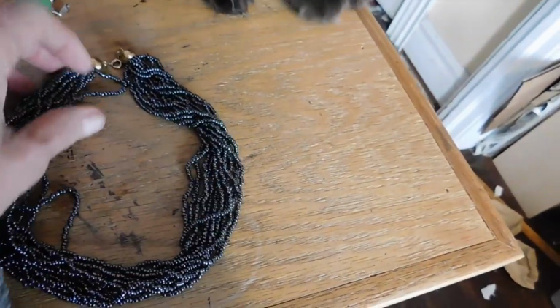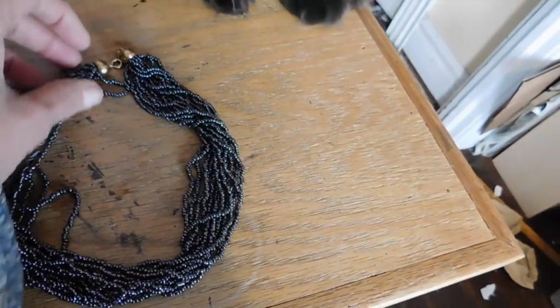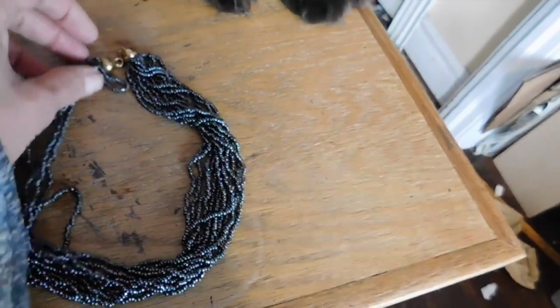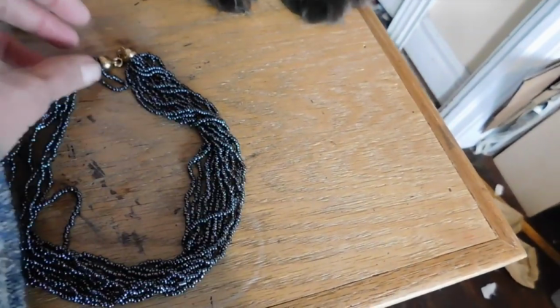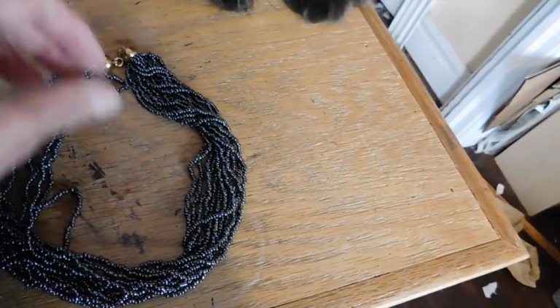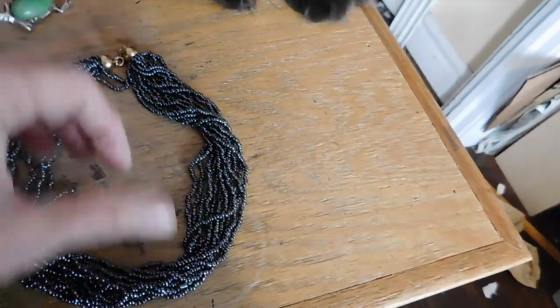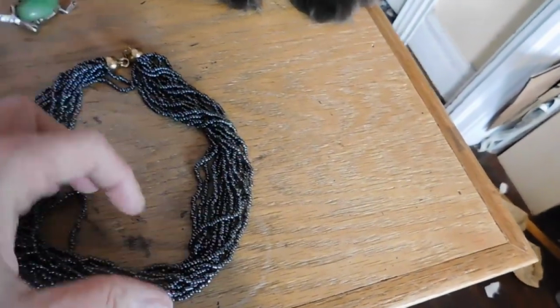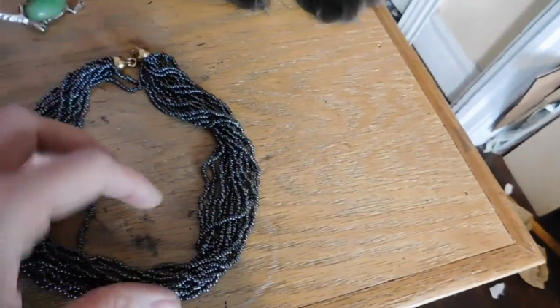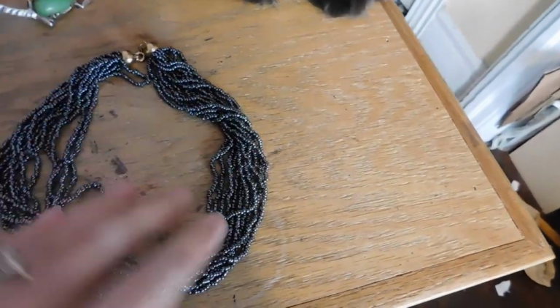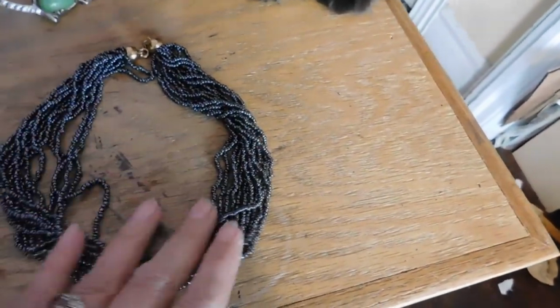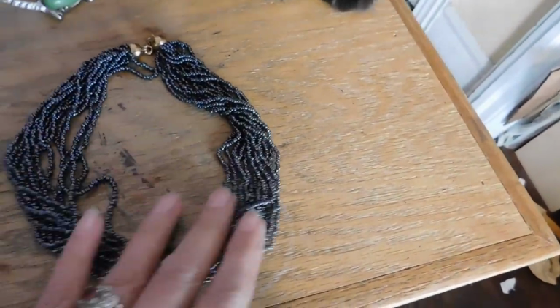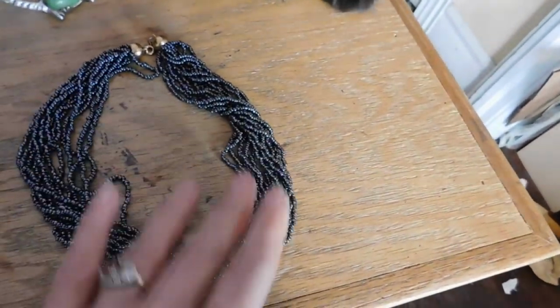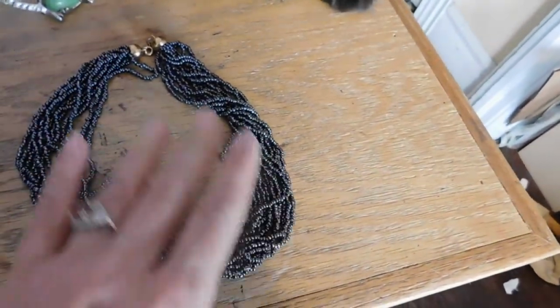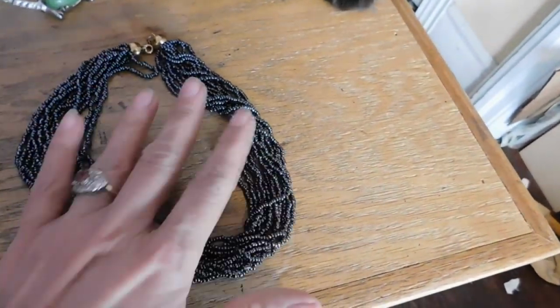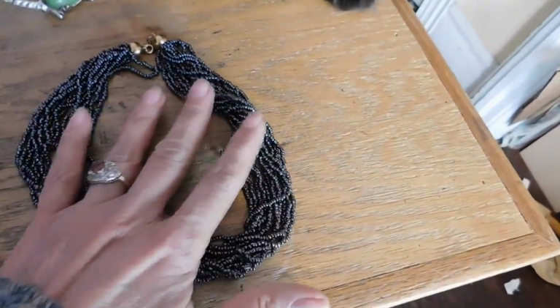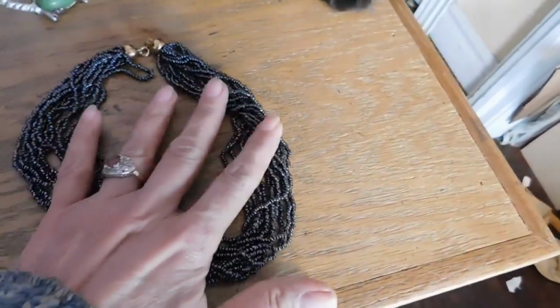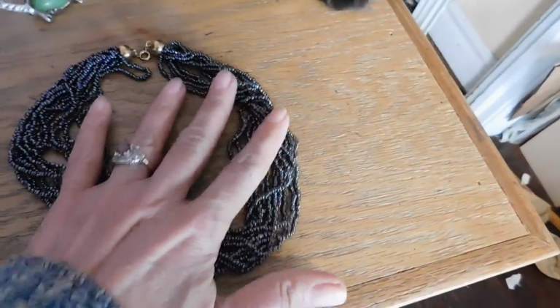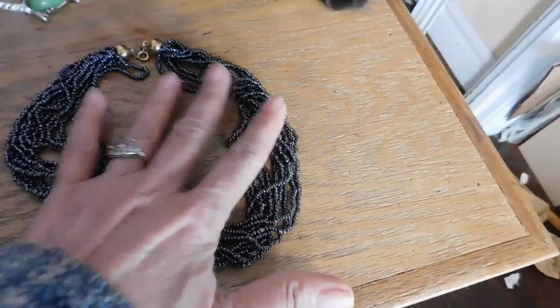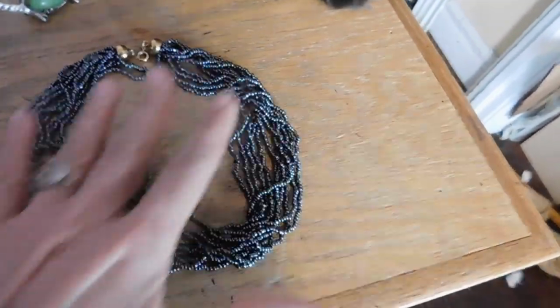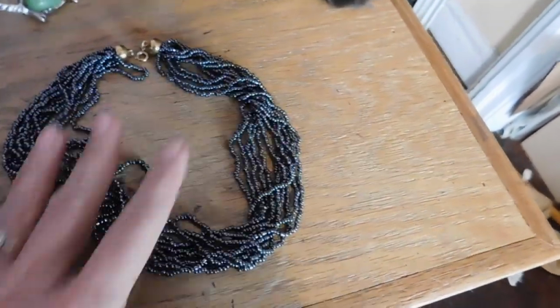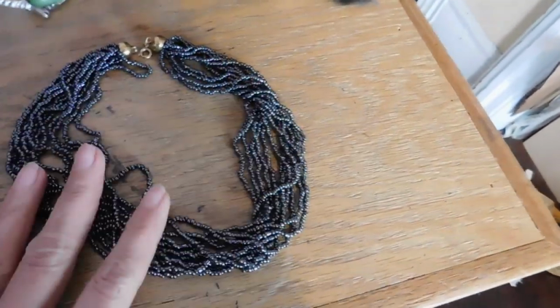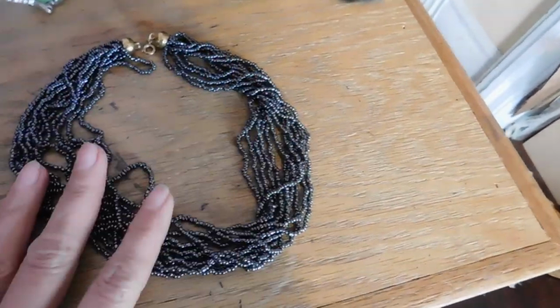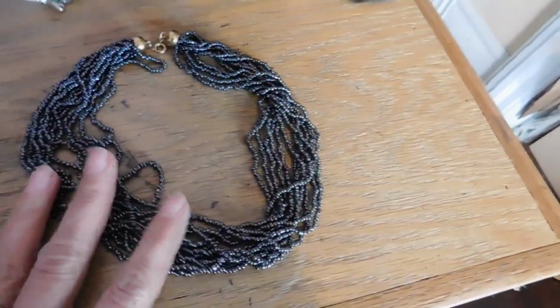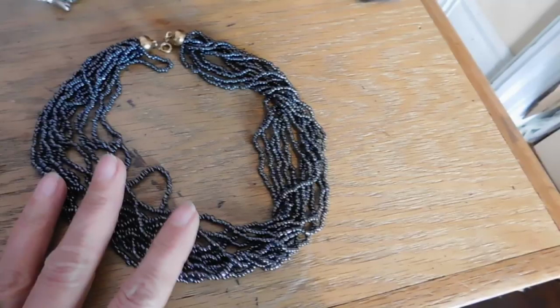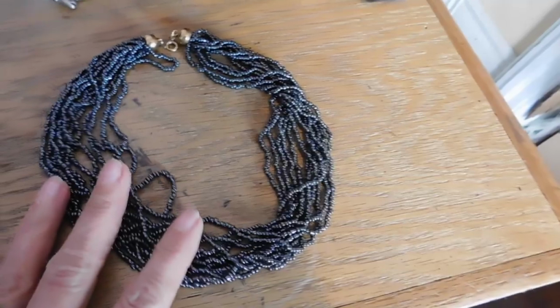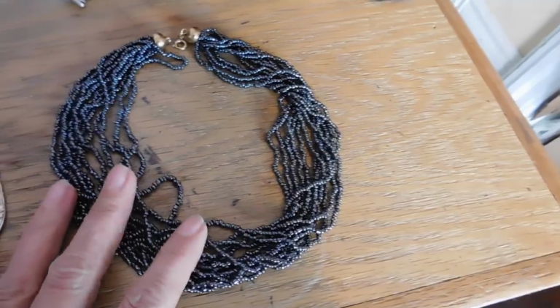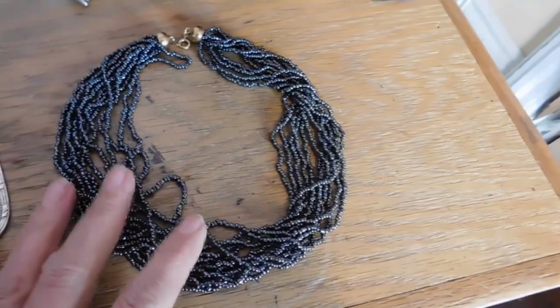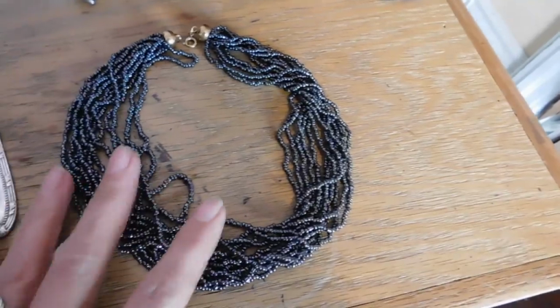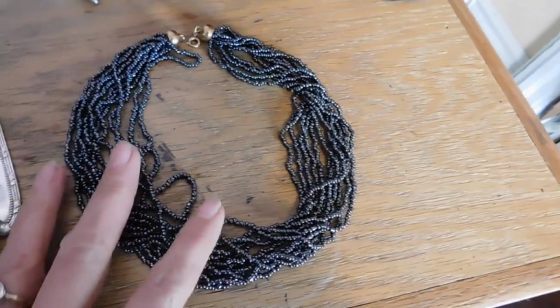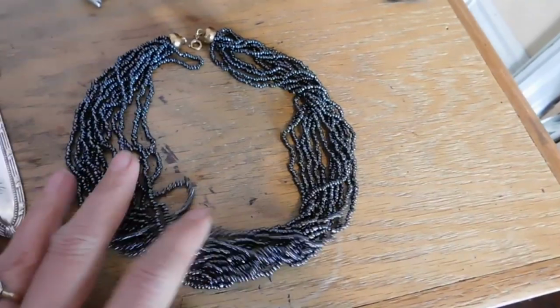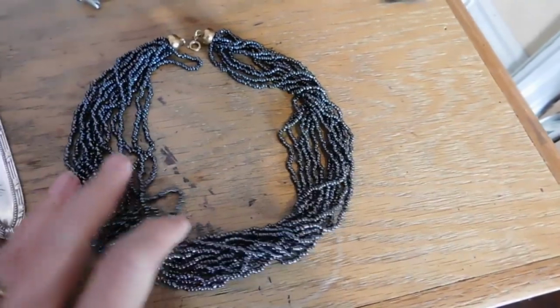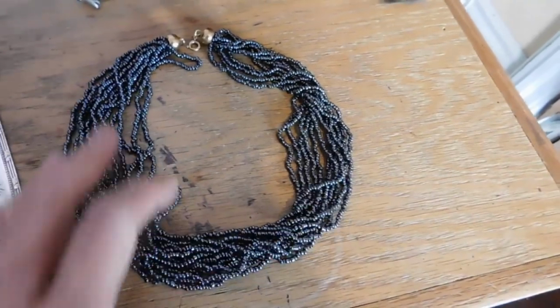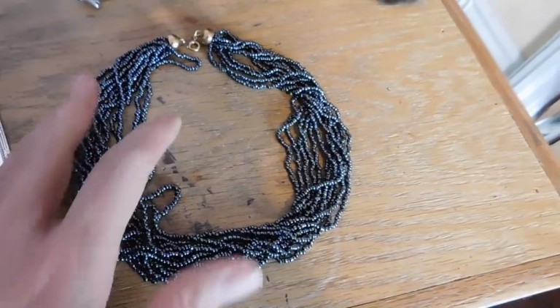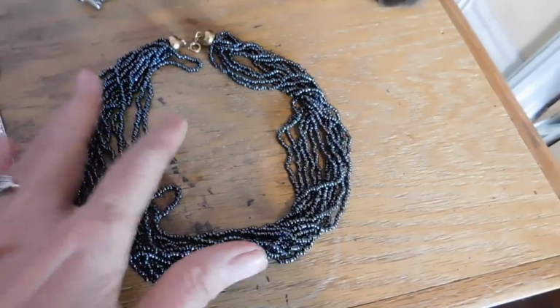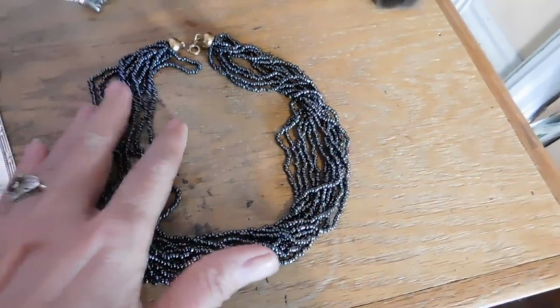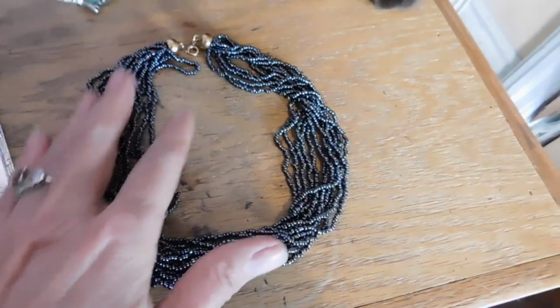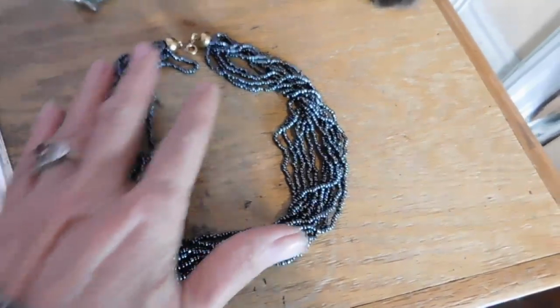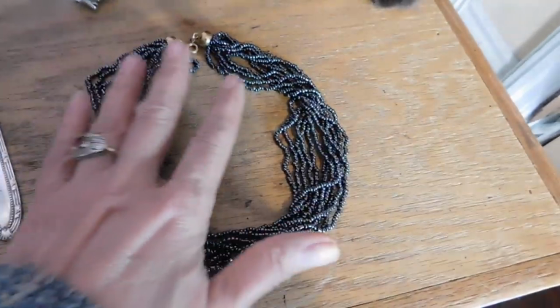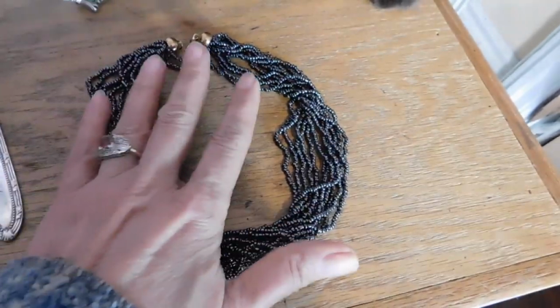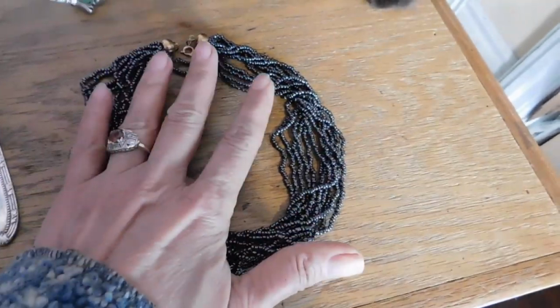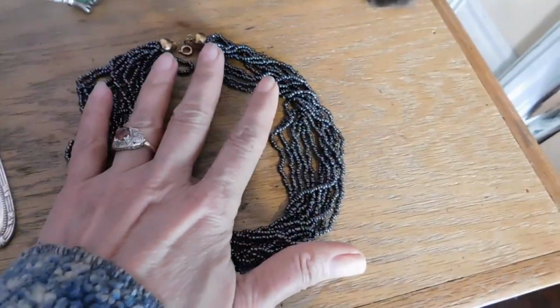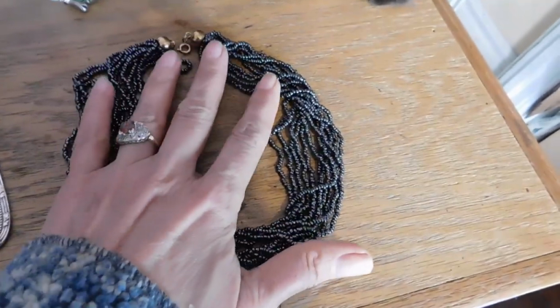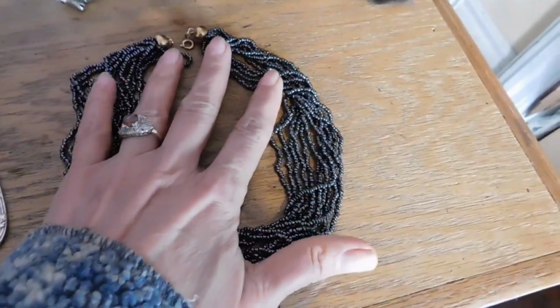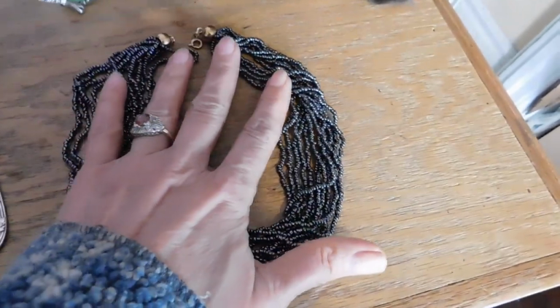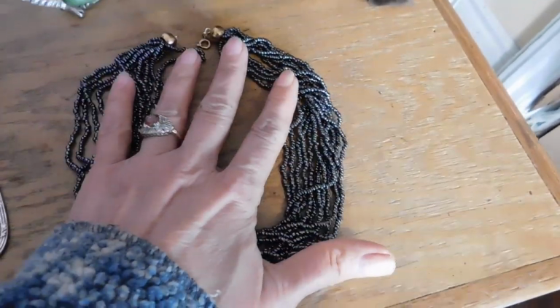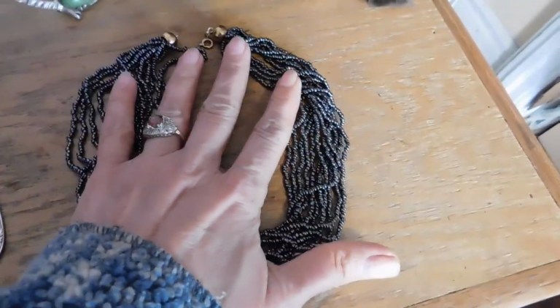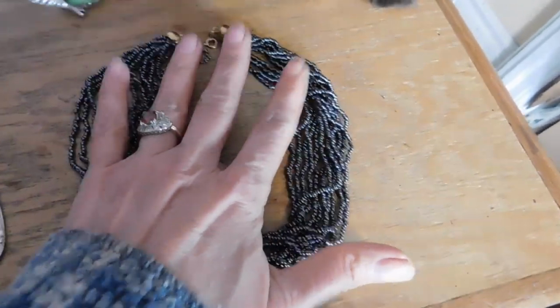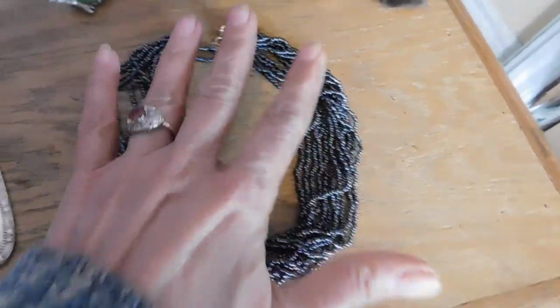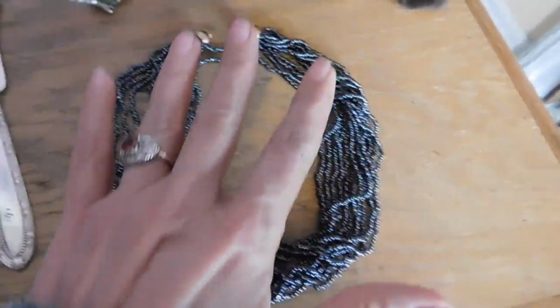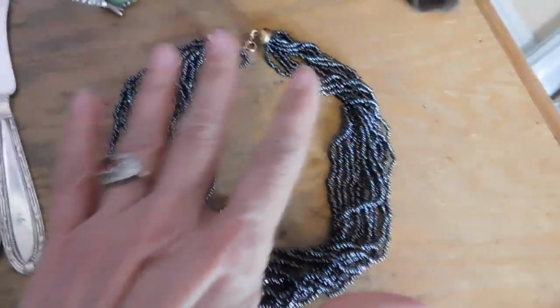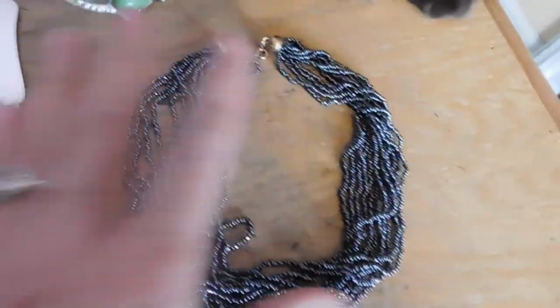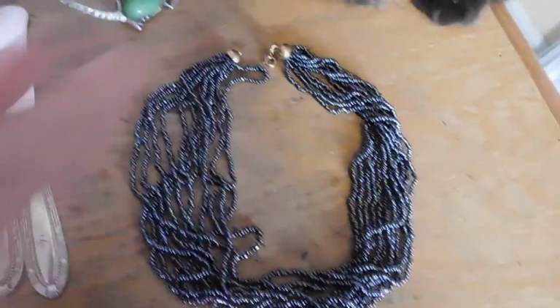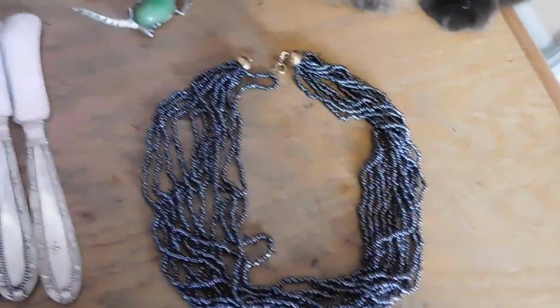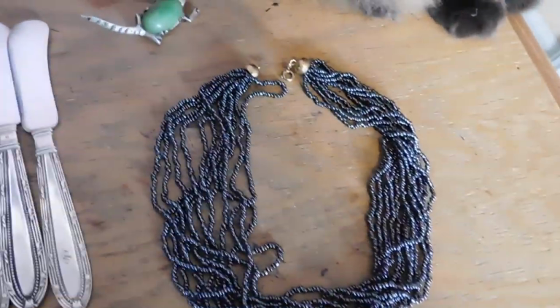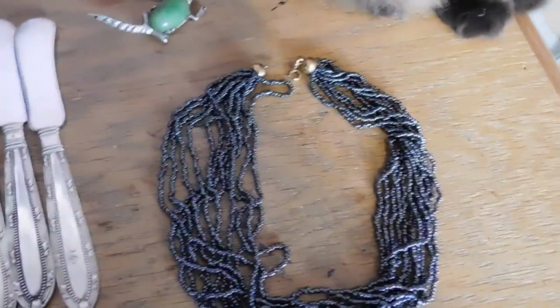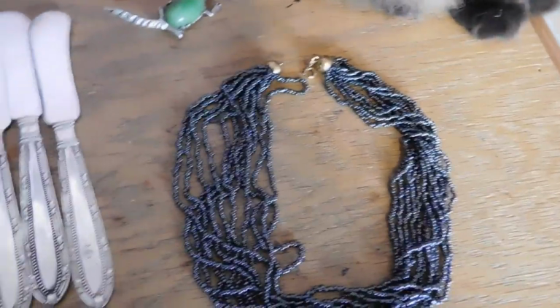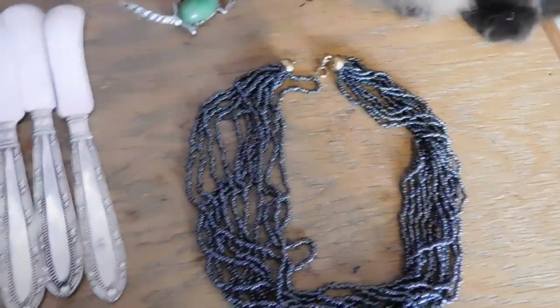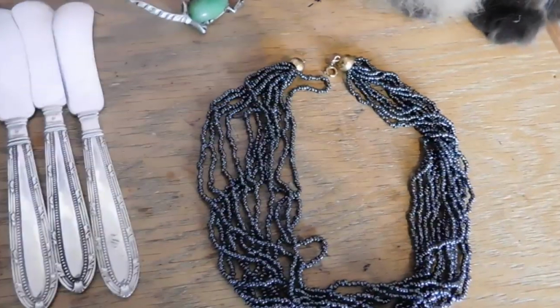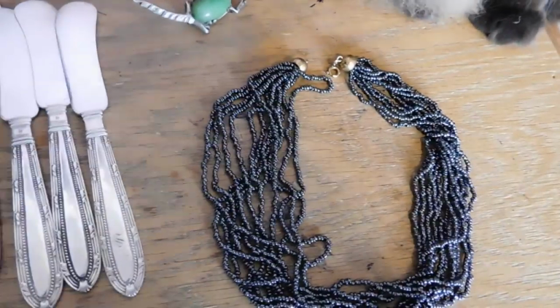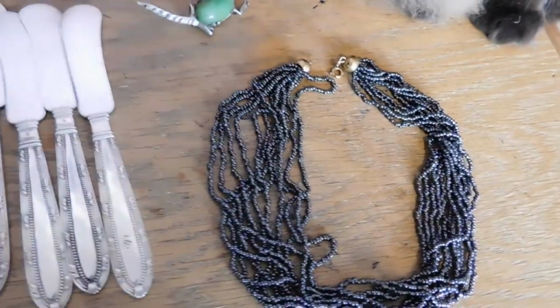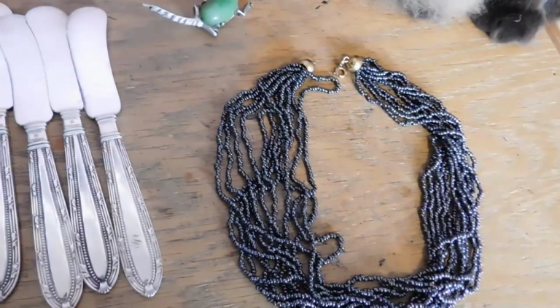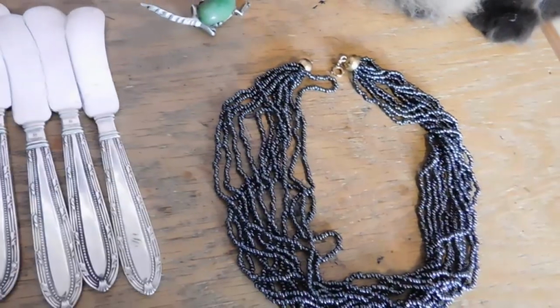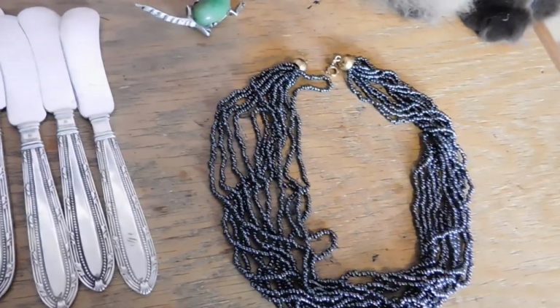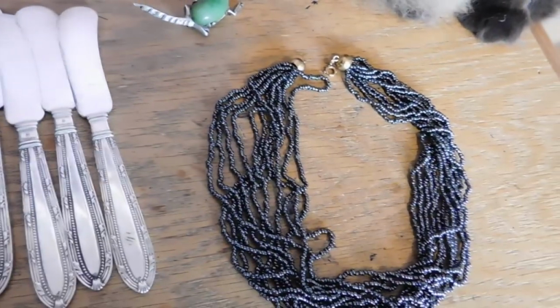Sold this really cute seed bead multi-chain necklace. That sold for $18.